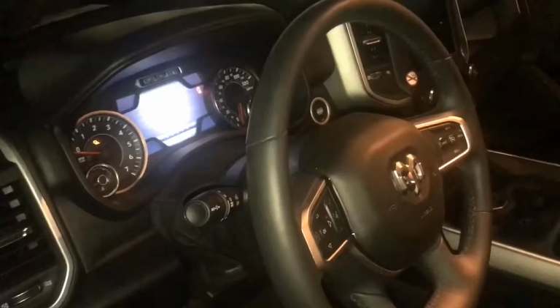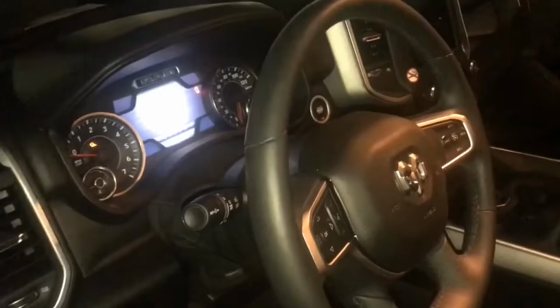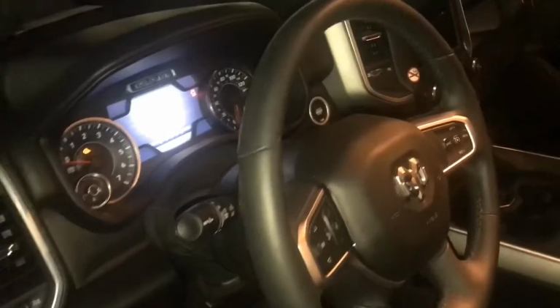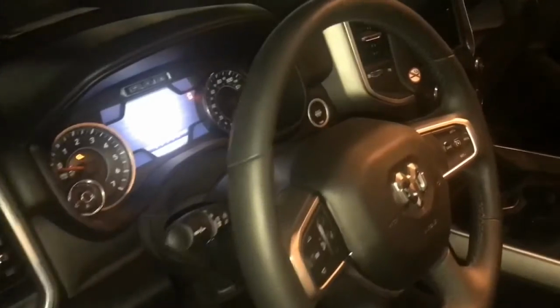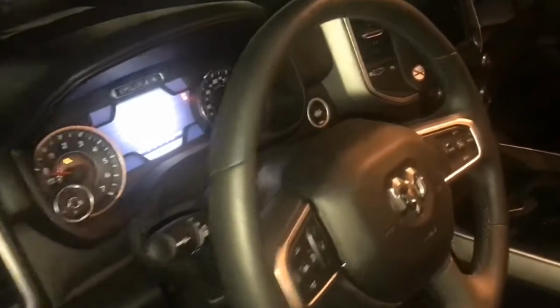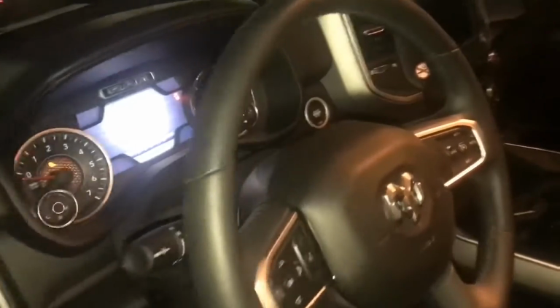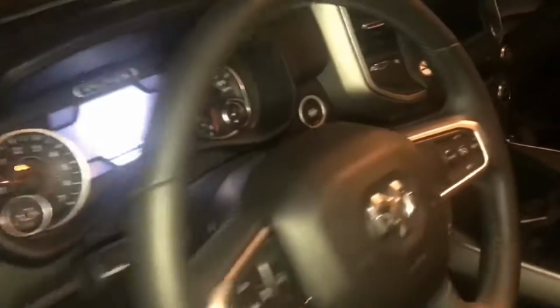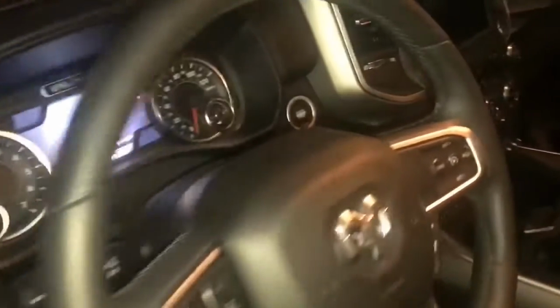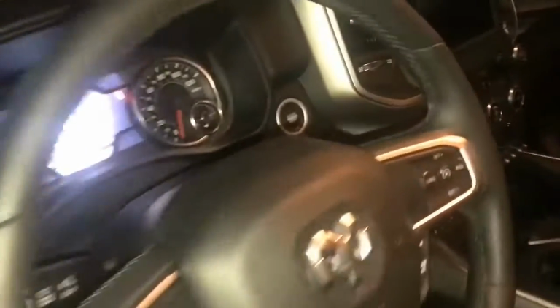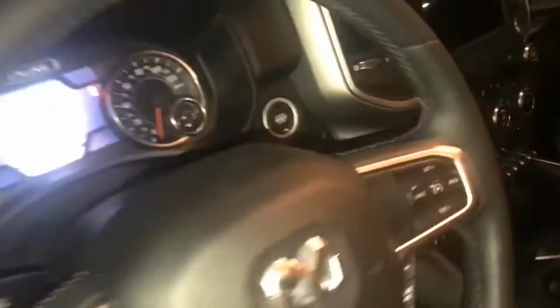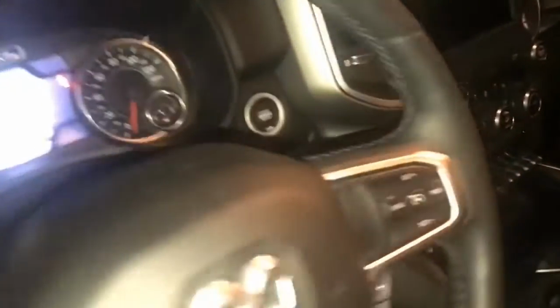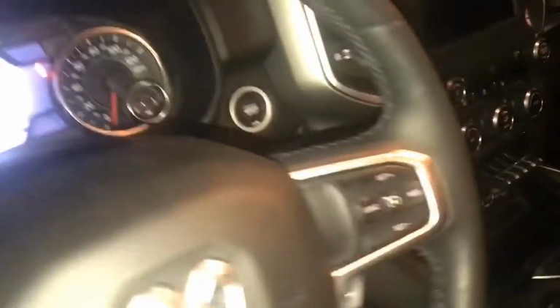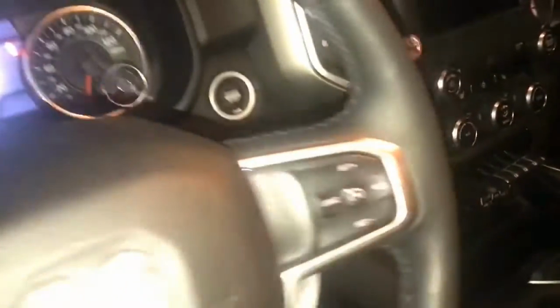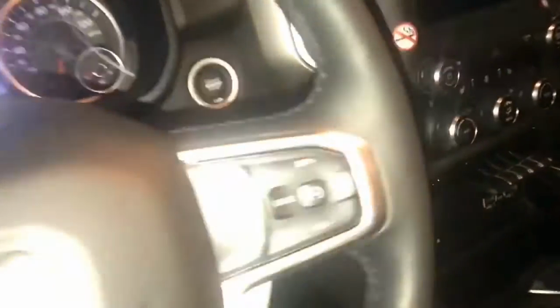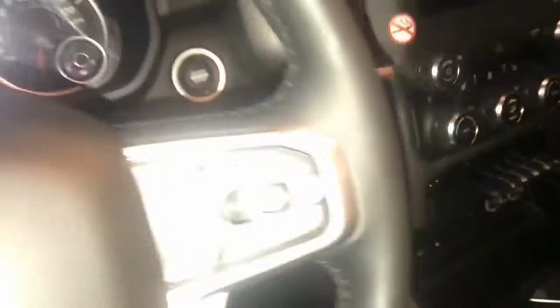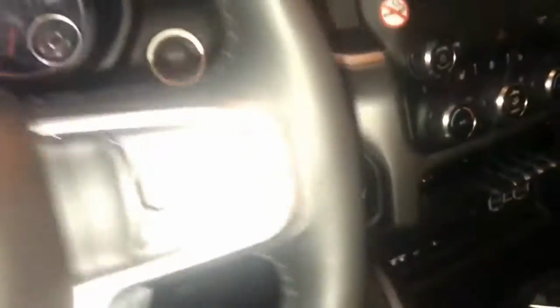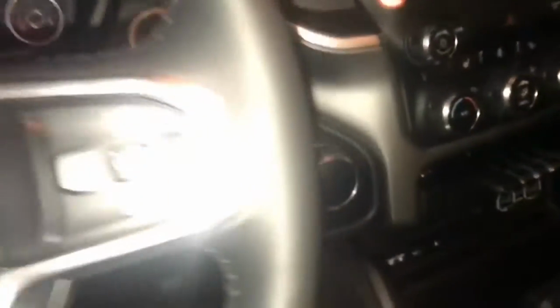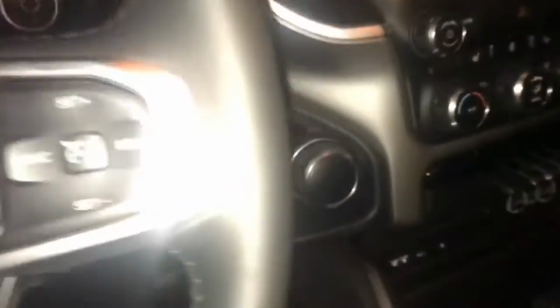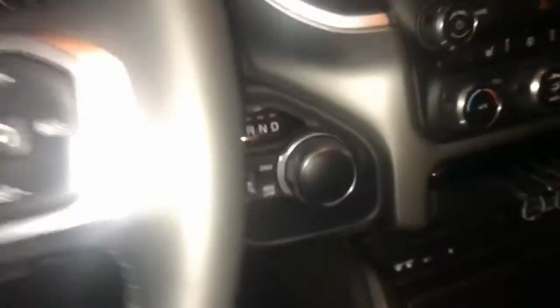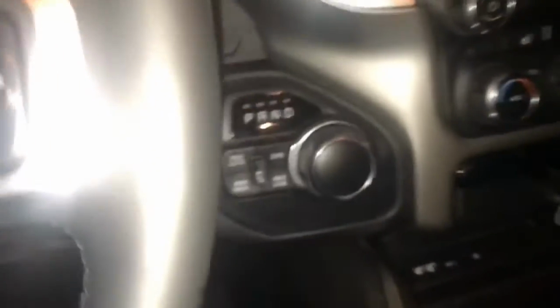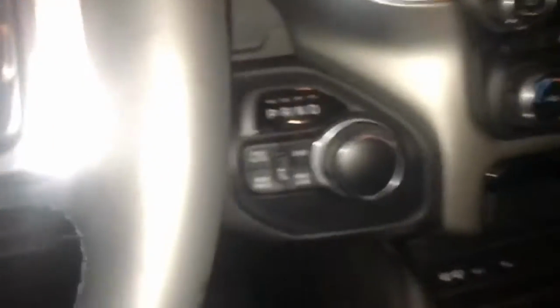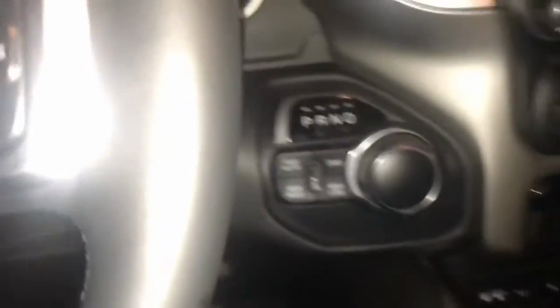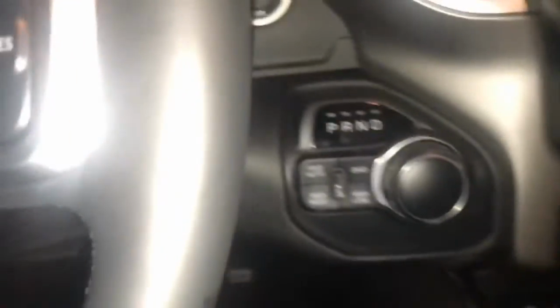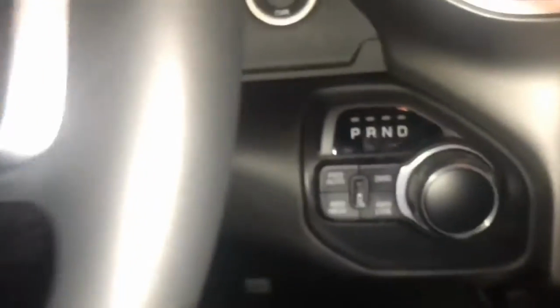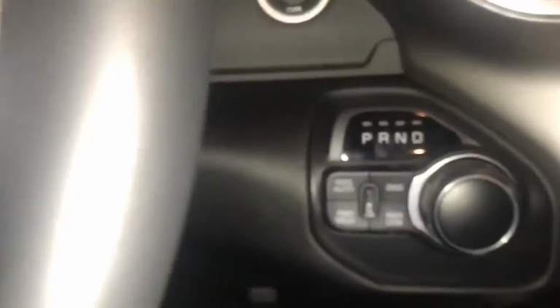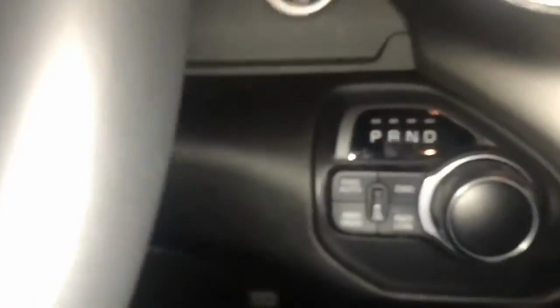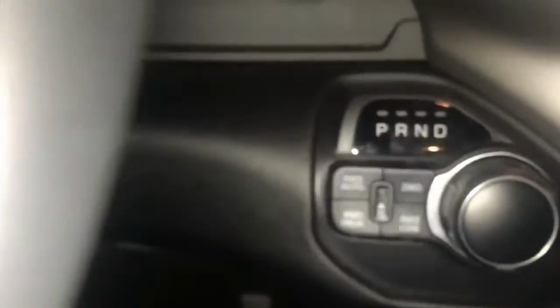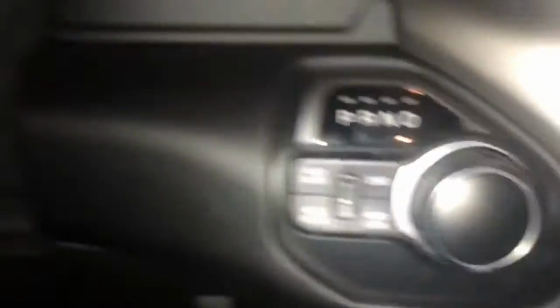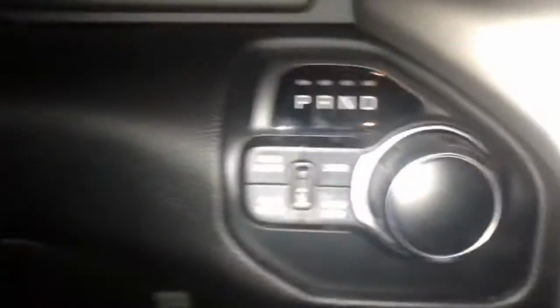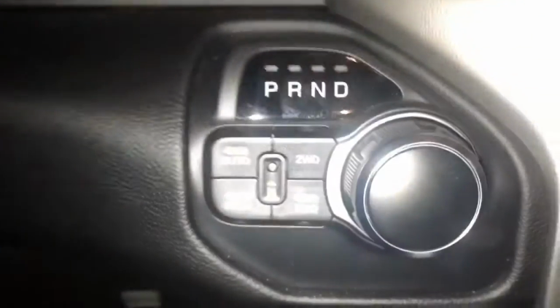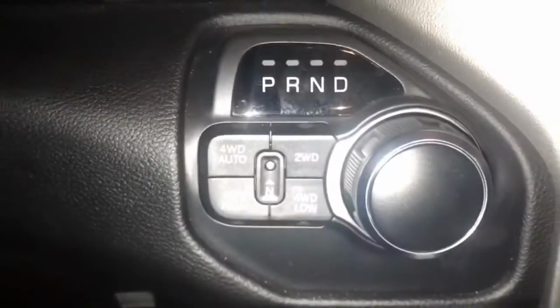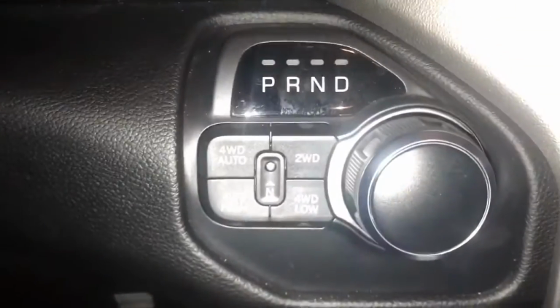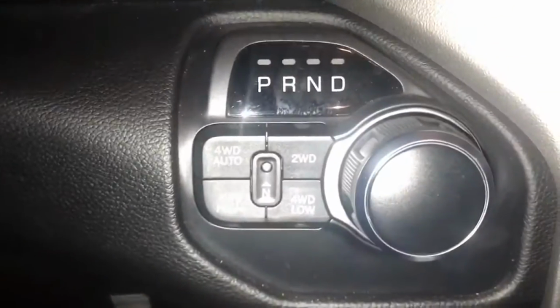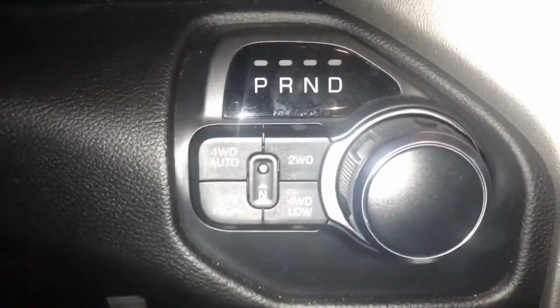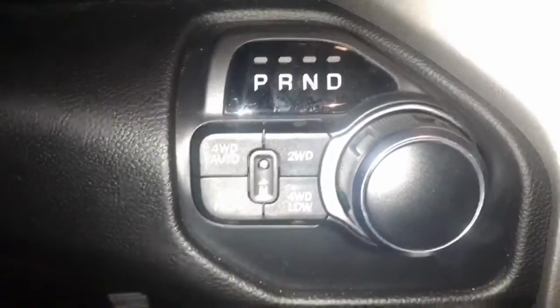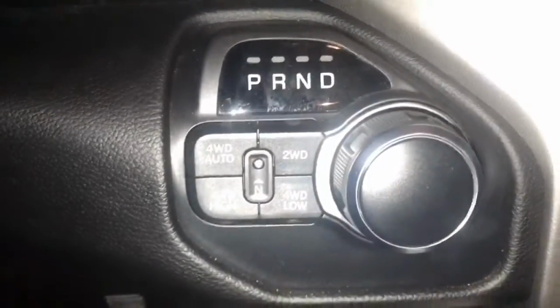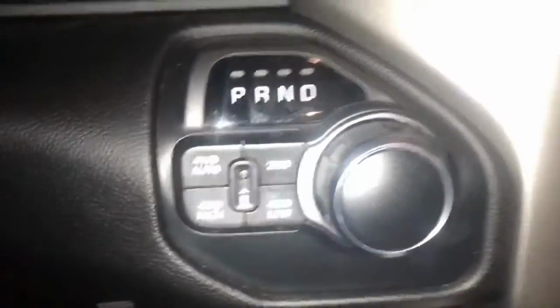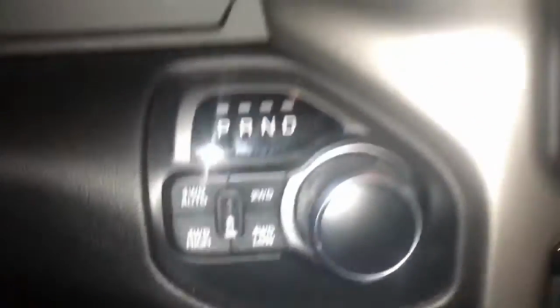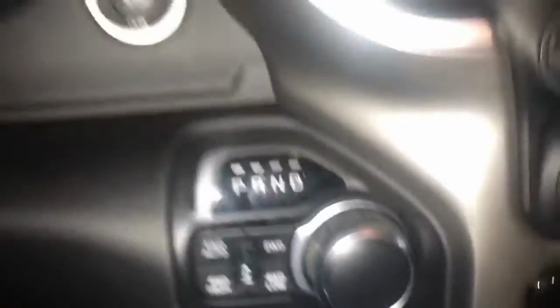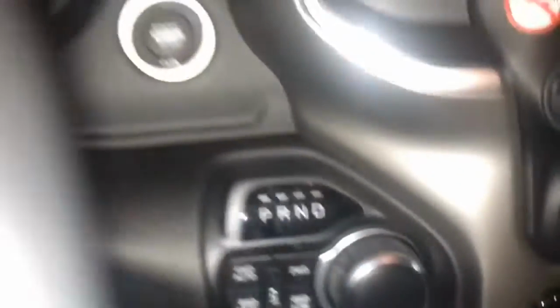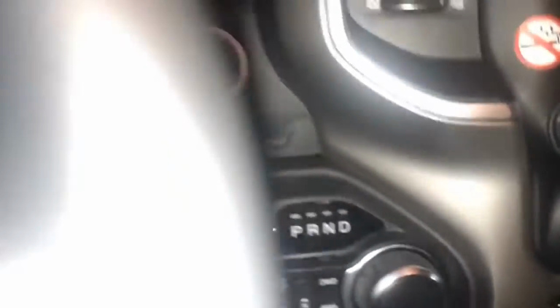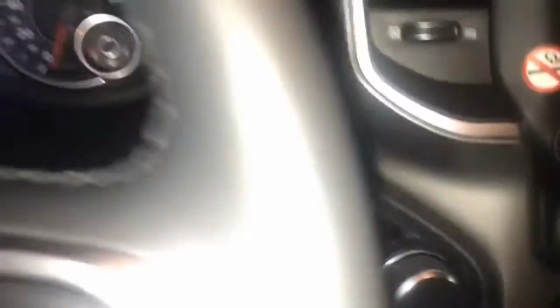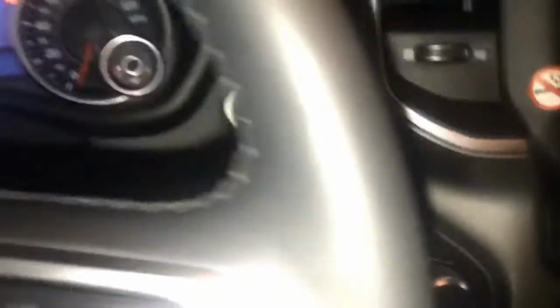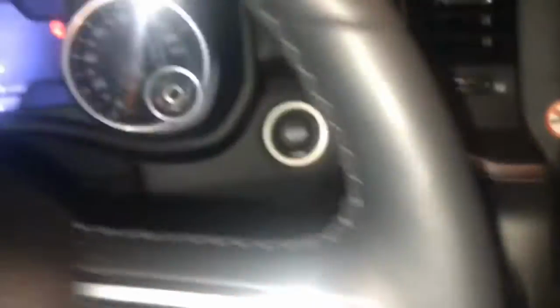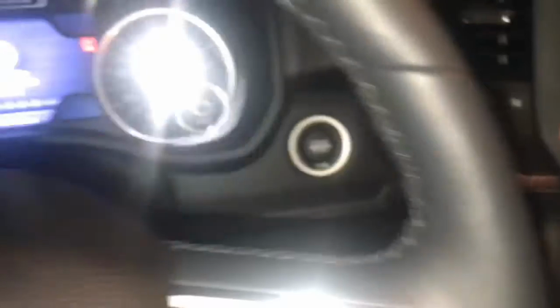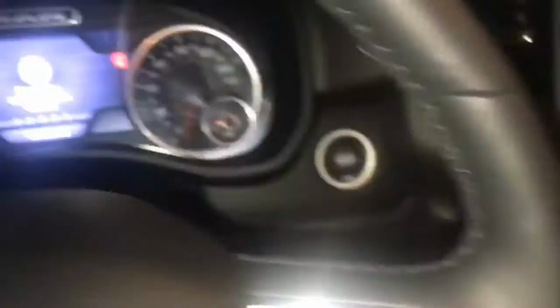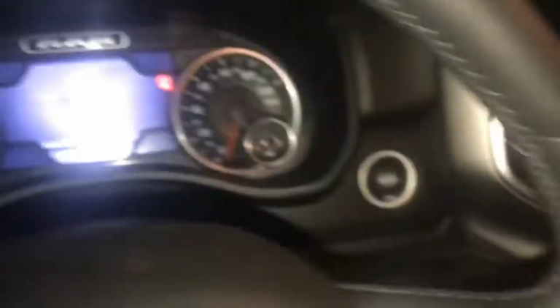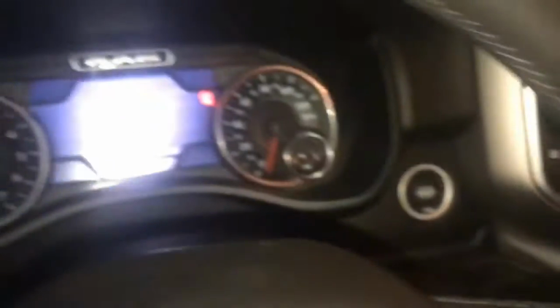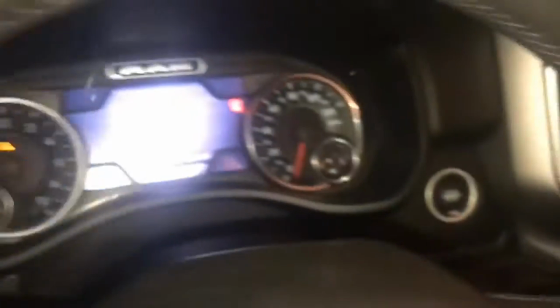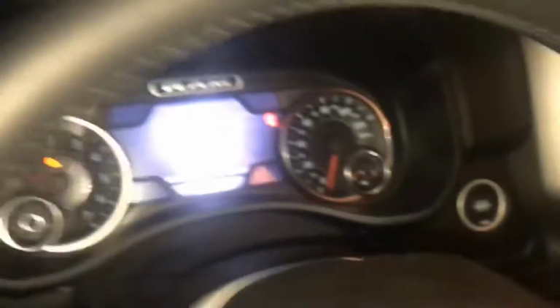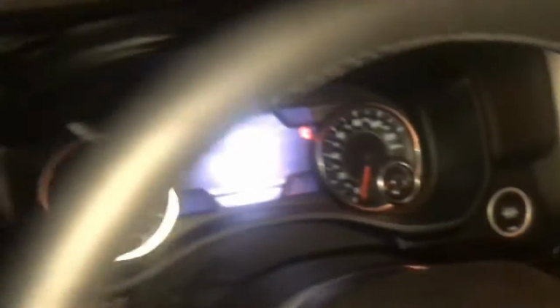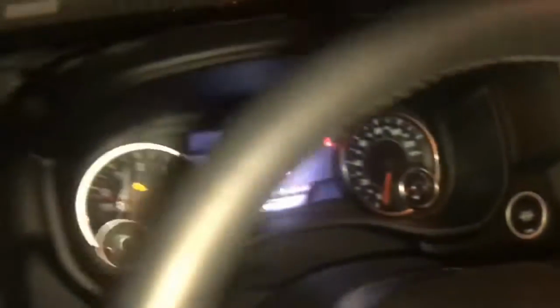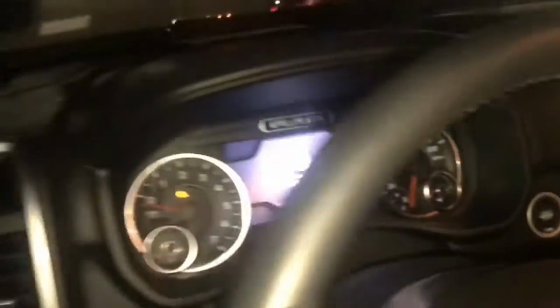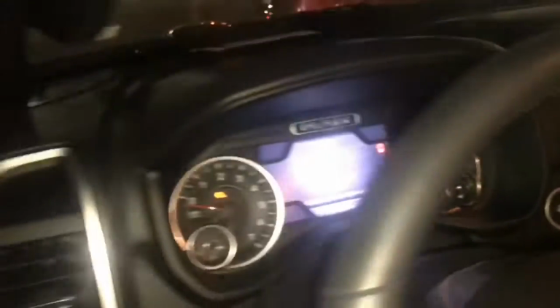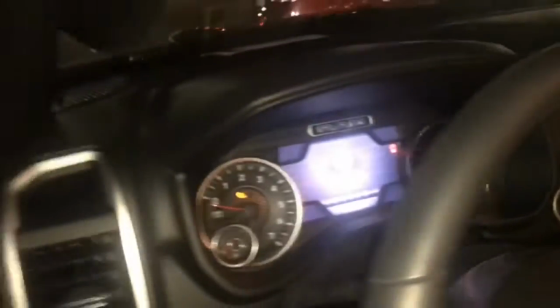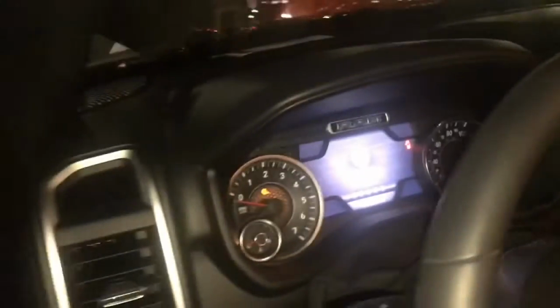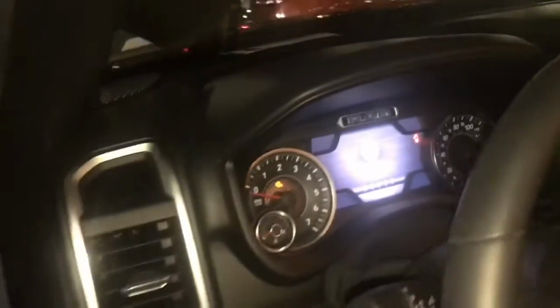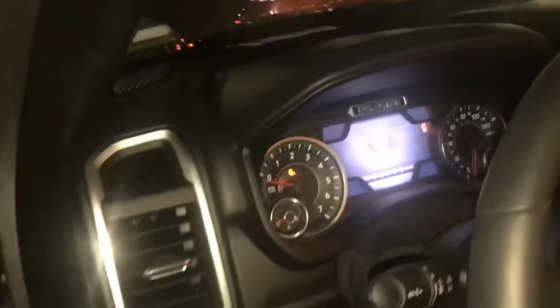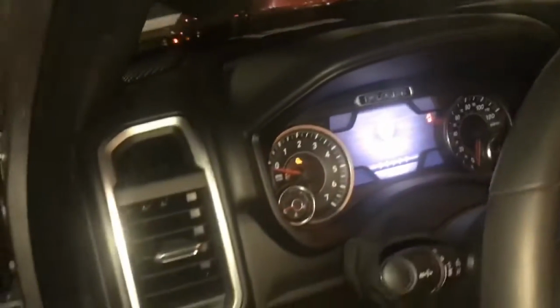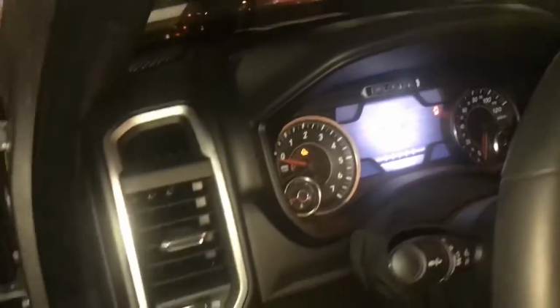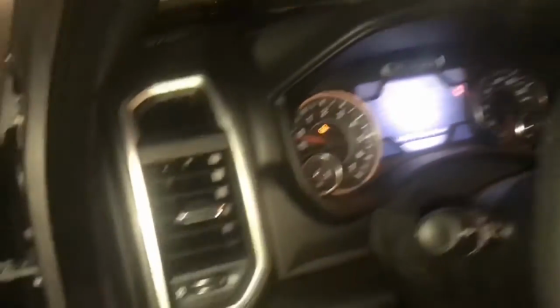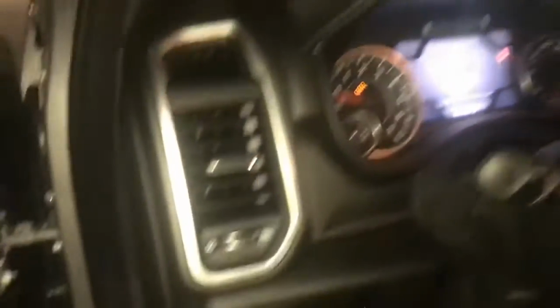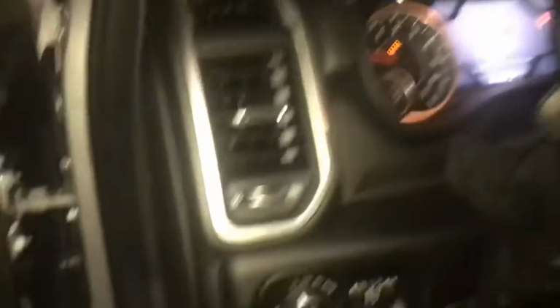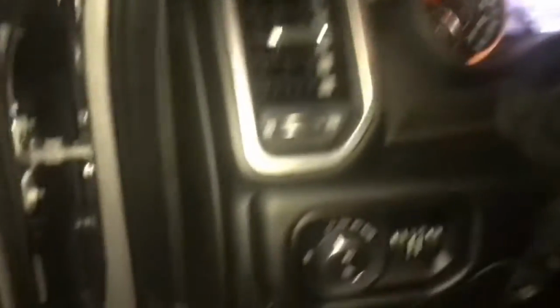This is a 2019 Ram, new body style, with the electric shifter. So if you have a dead battery, you don't have the keys, and you need to put it in neutral.